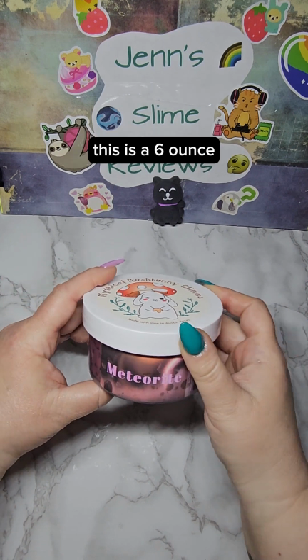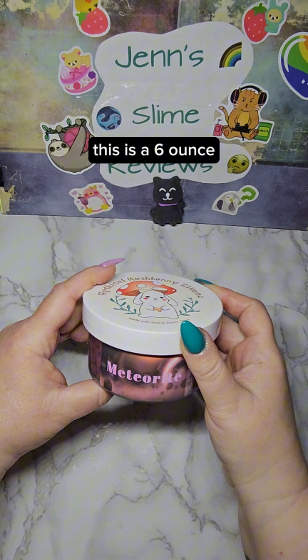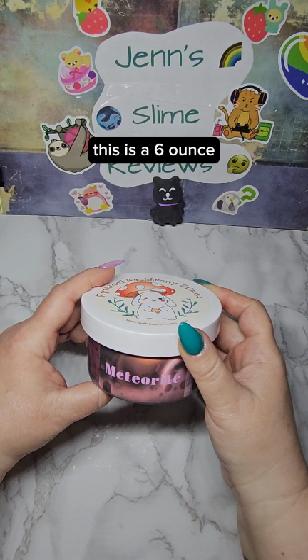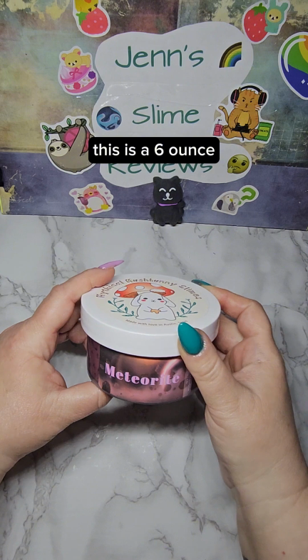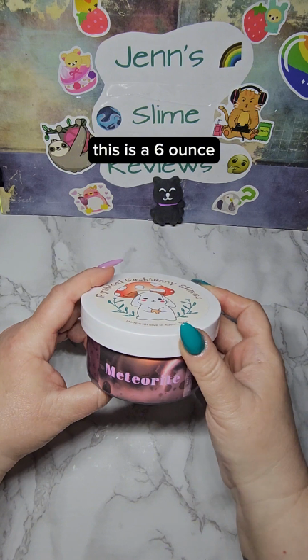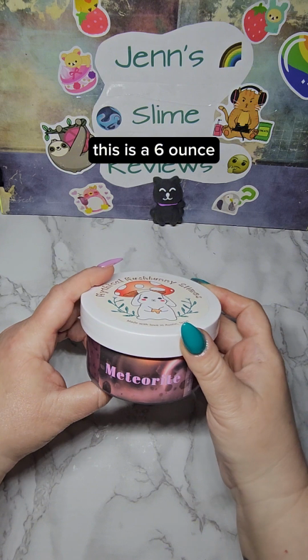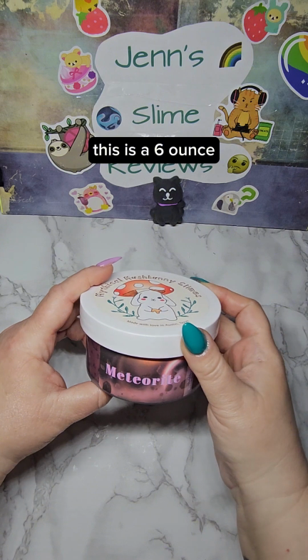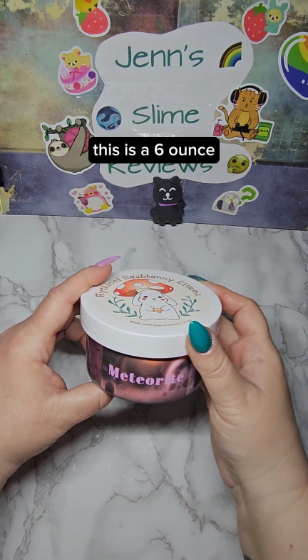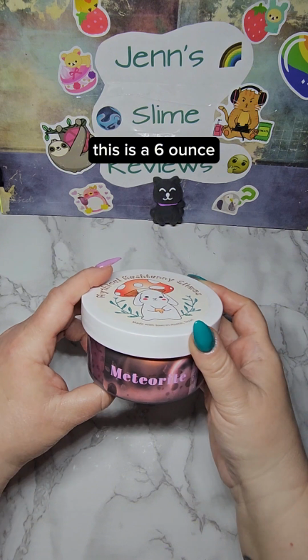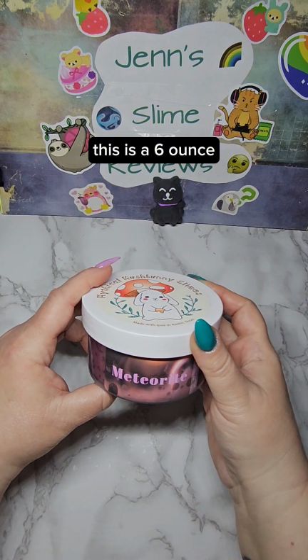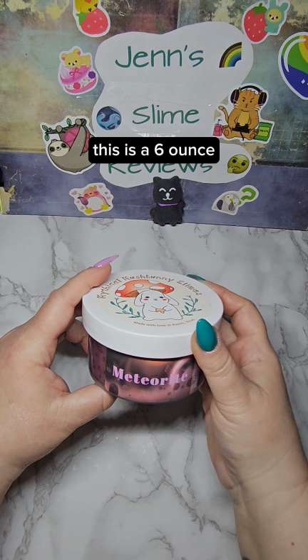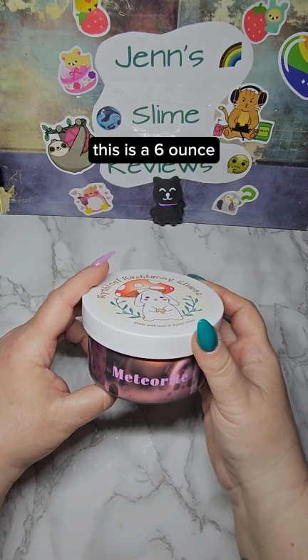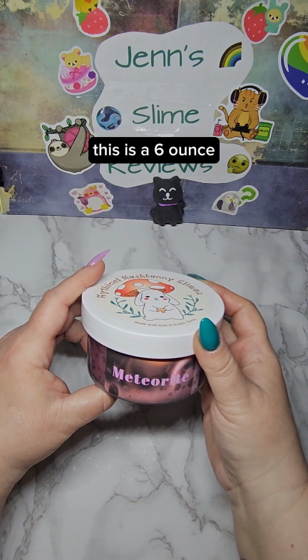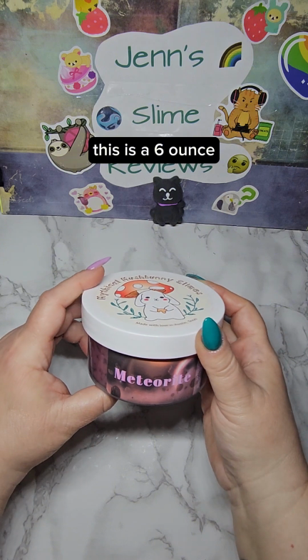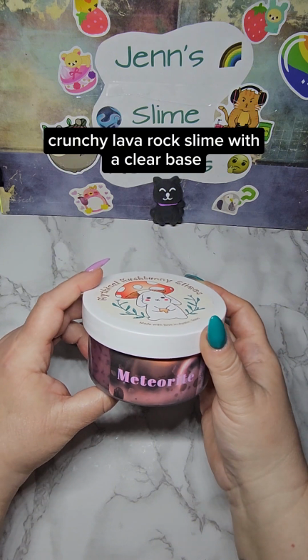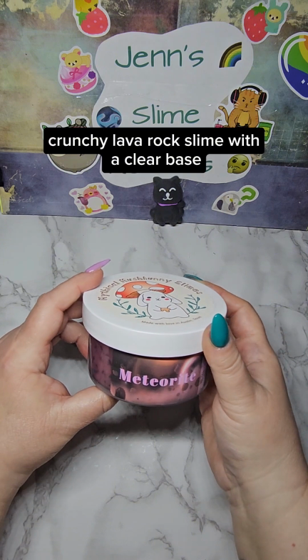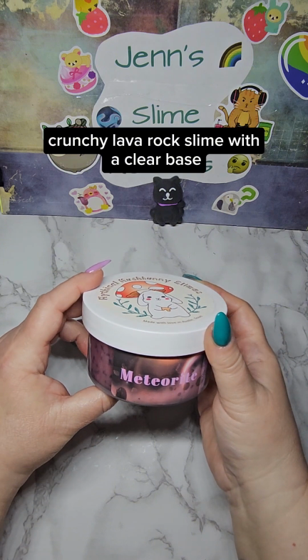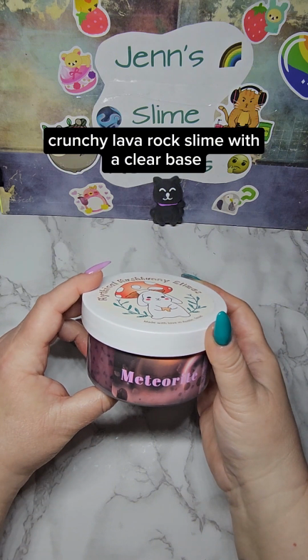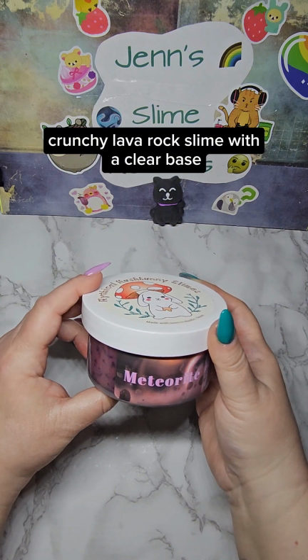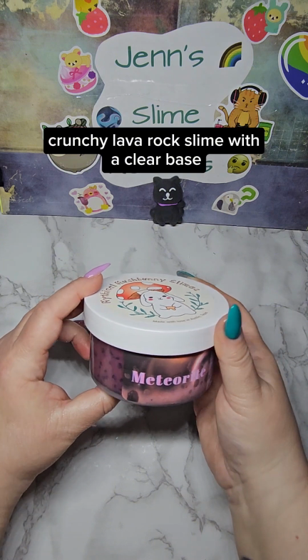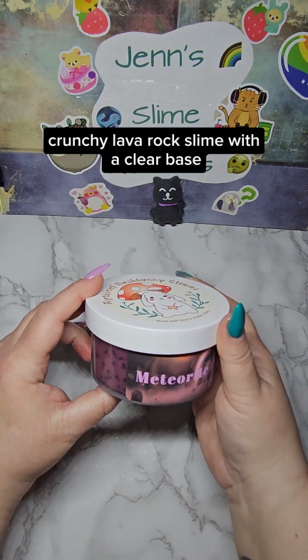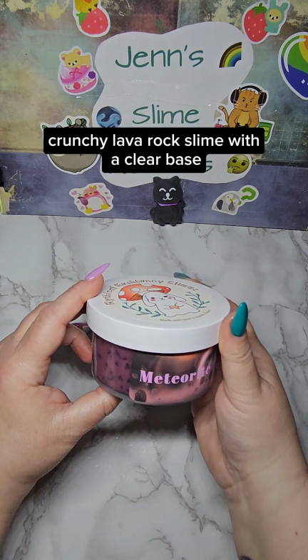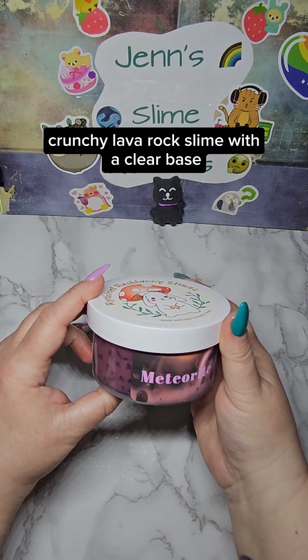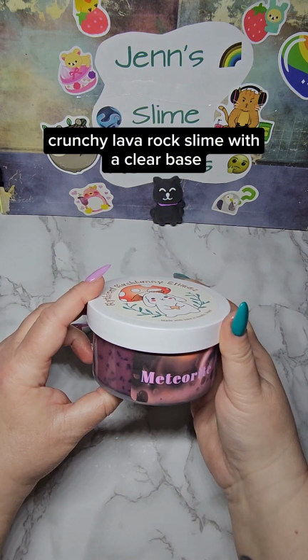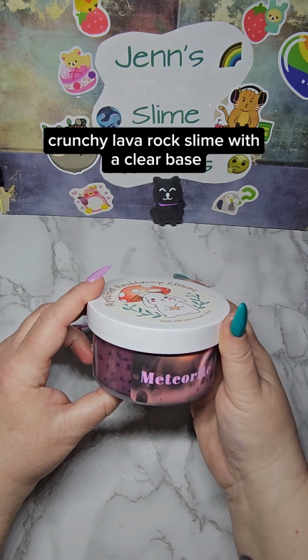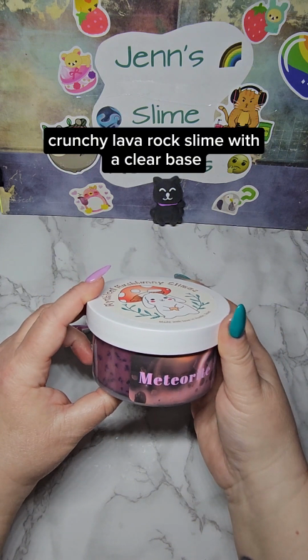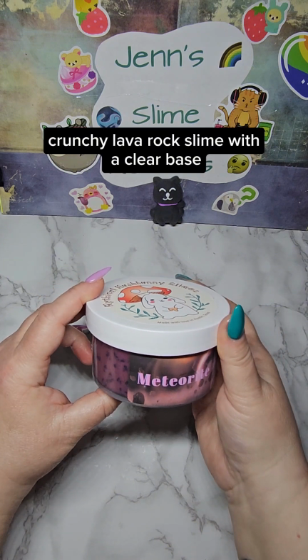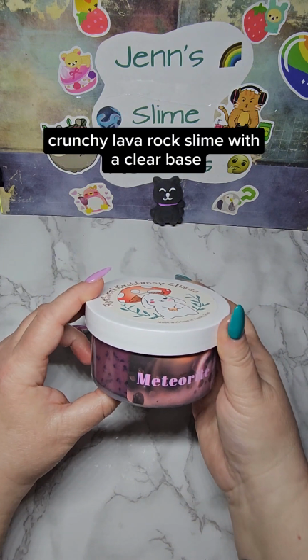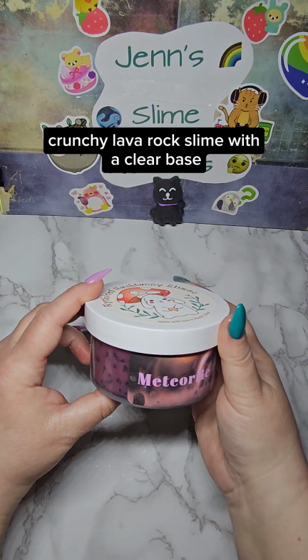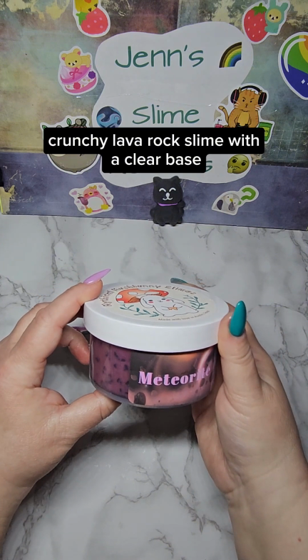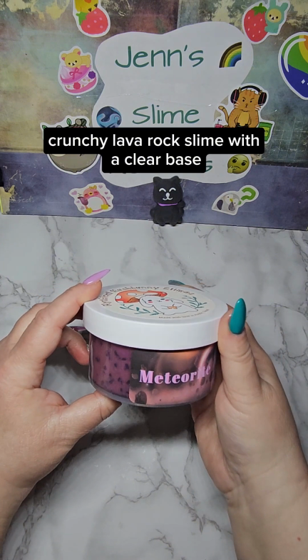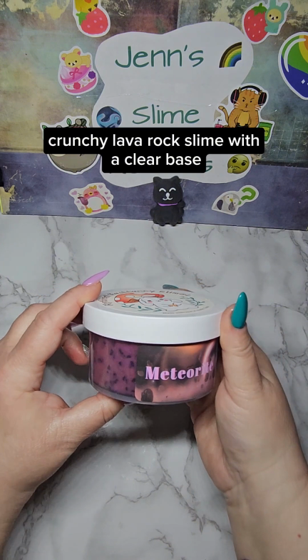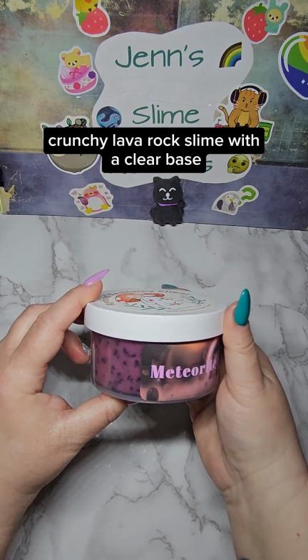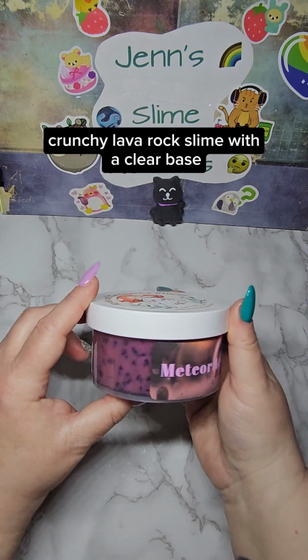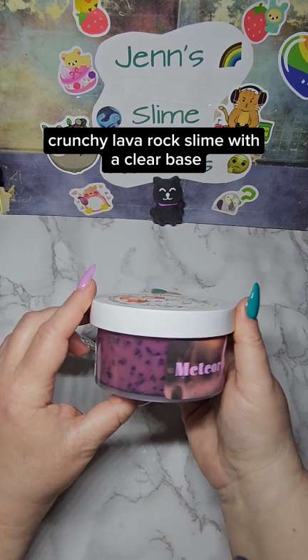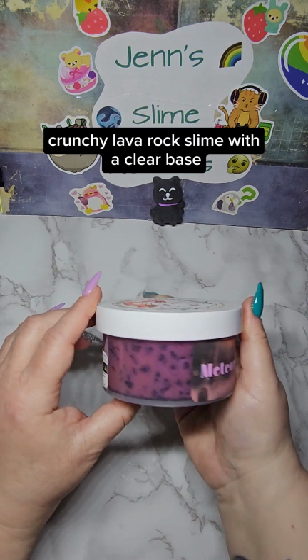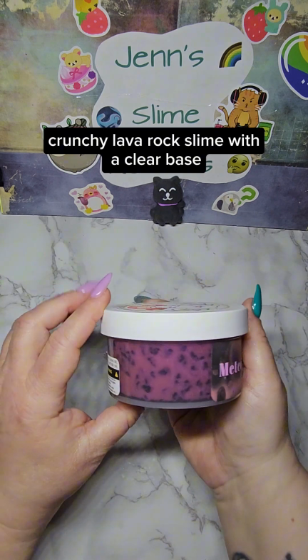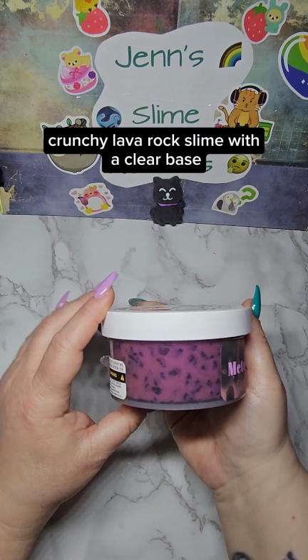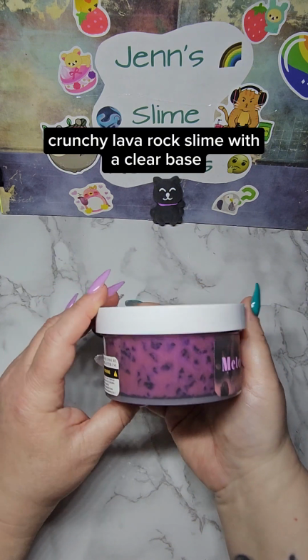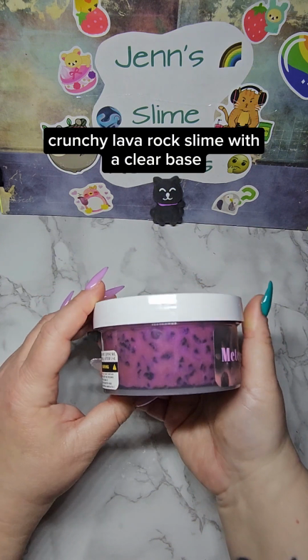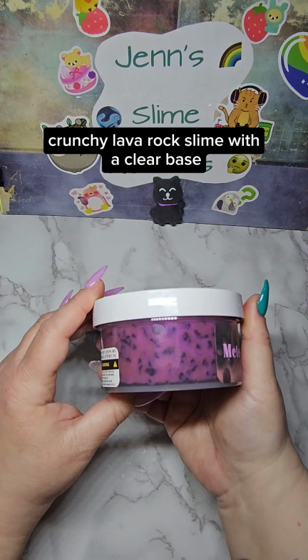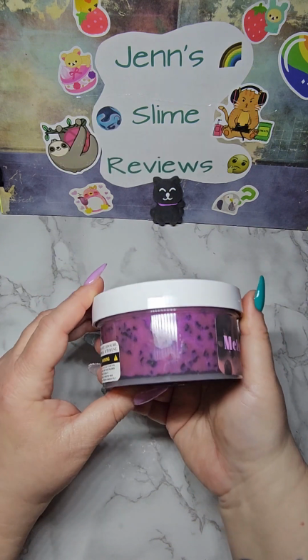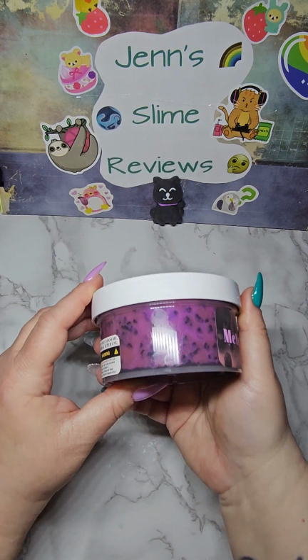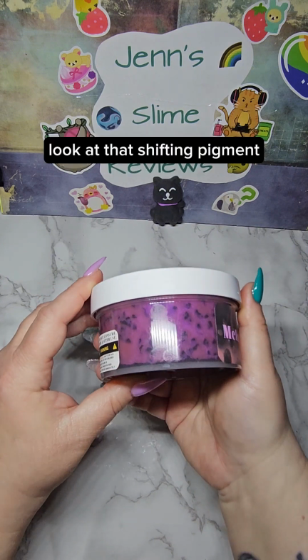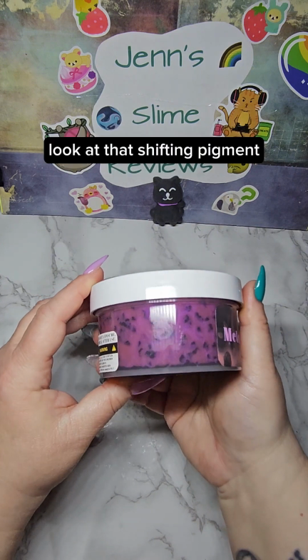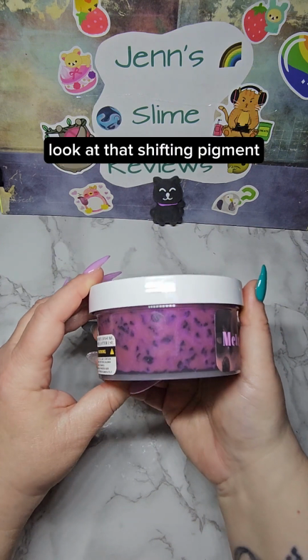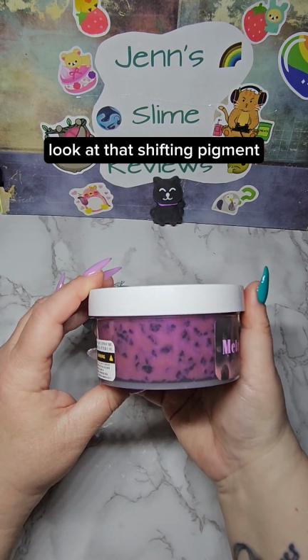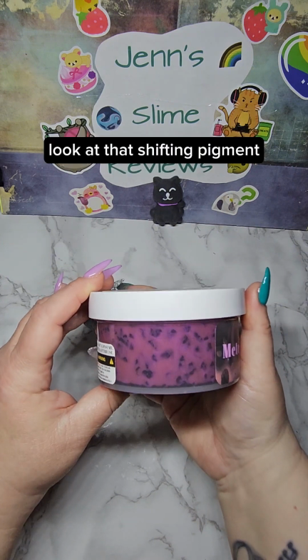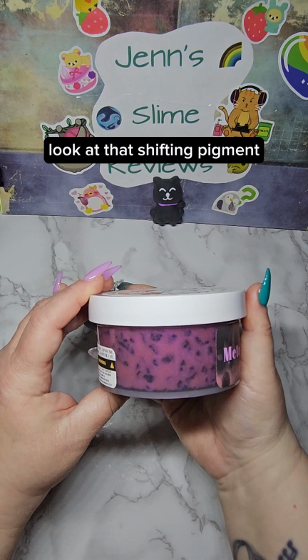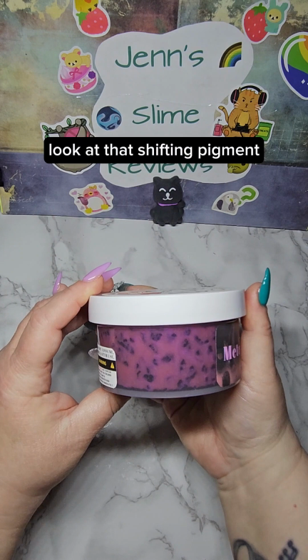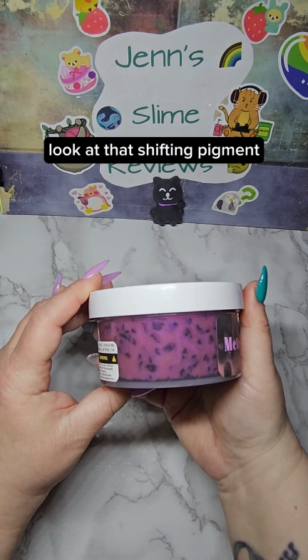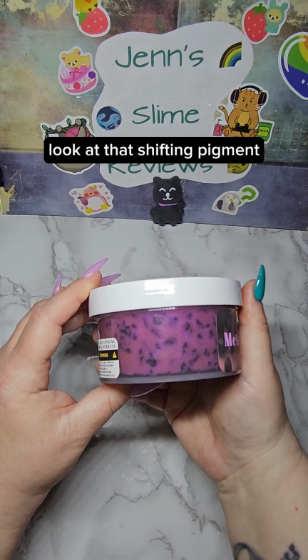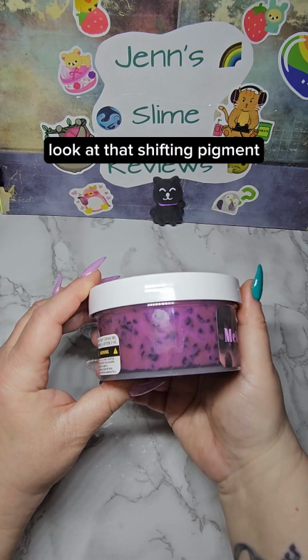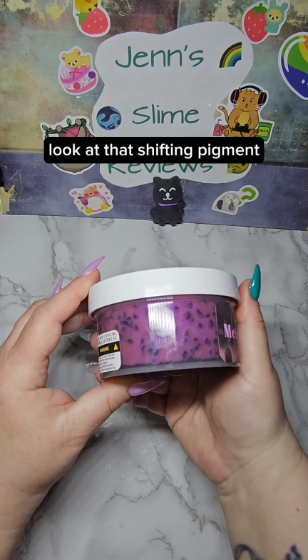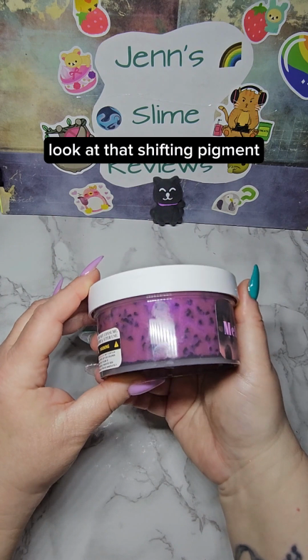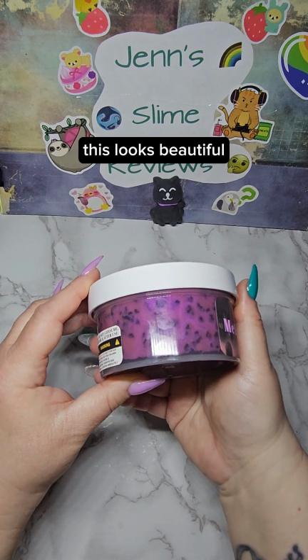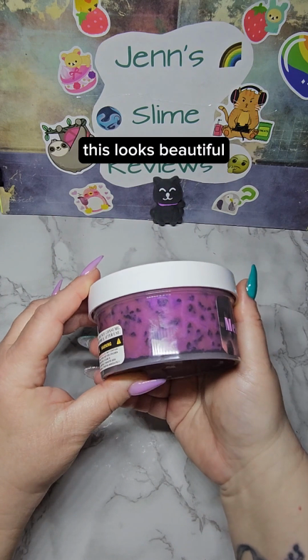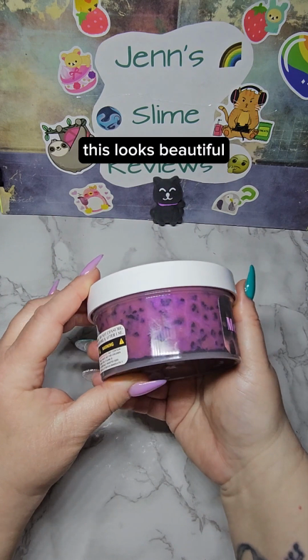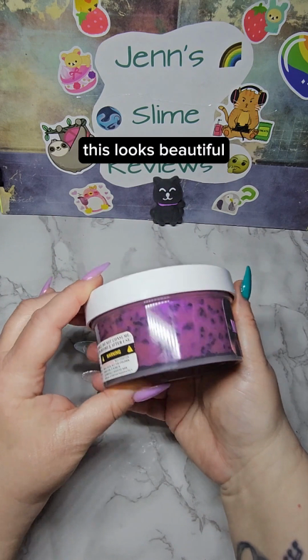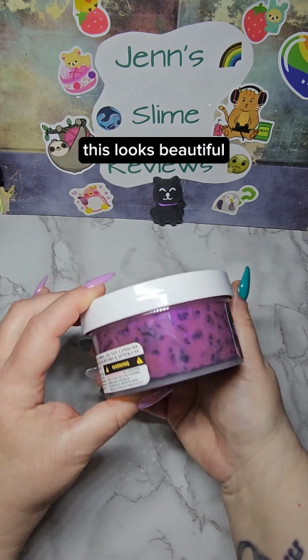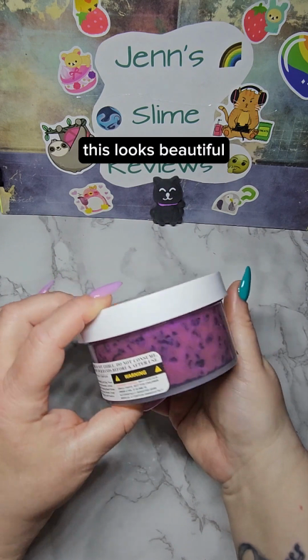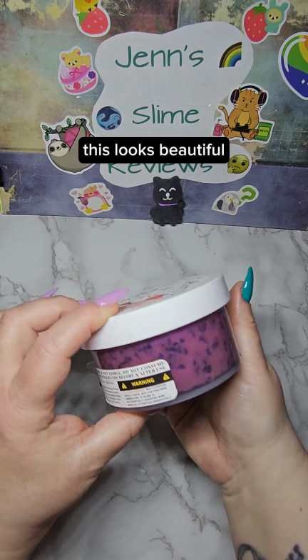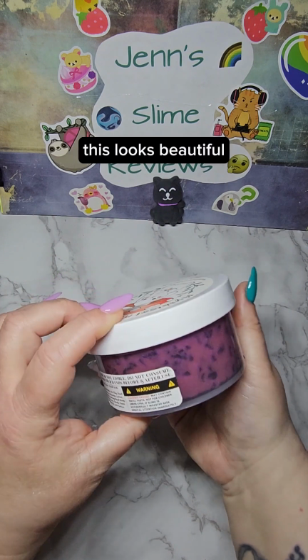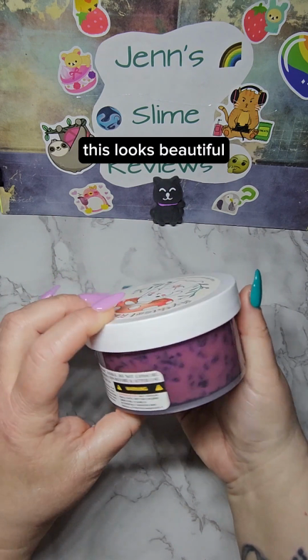This is a 6 ounce crunchy lava rock slime with a clear base. Look at that shifting pigment — this looks beautiful.